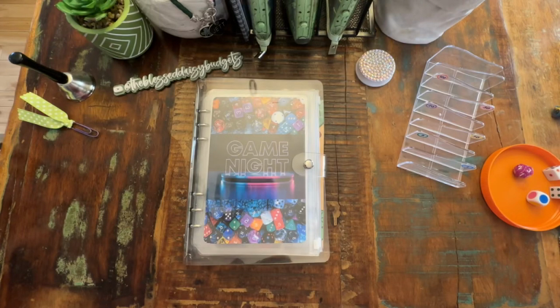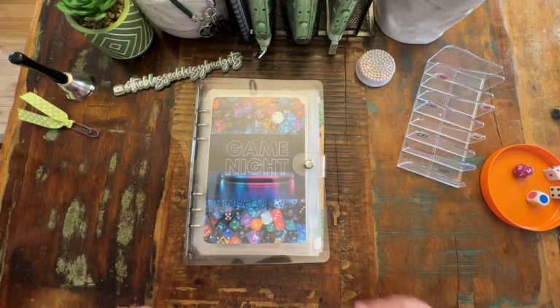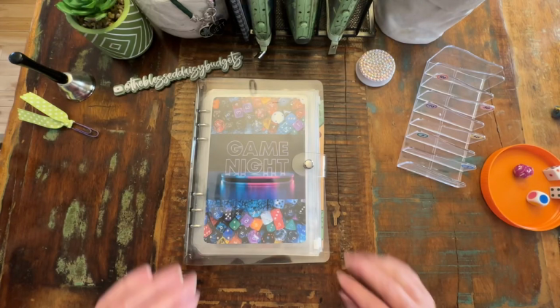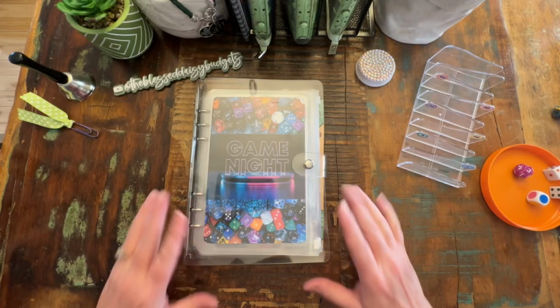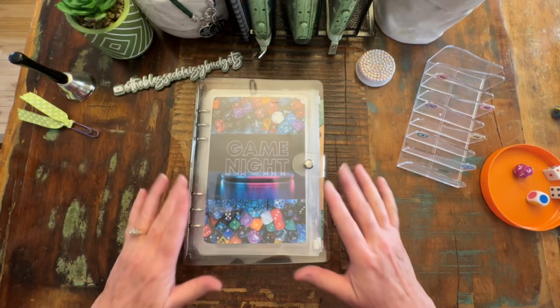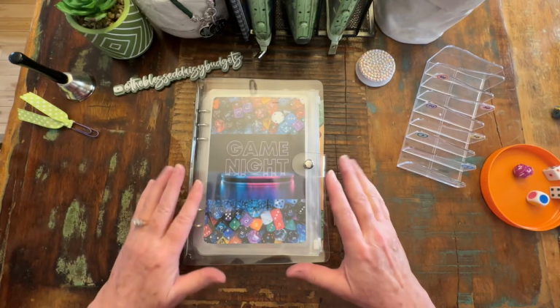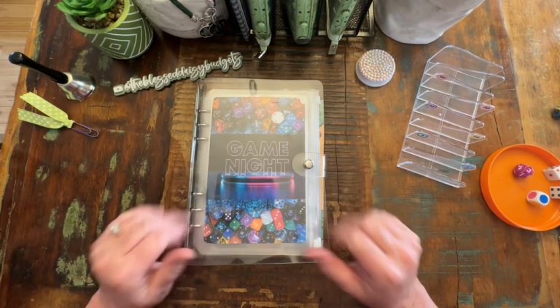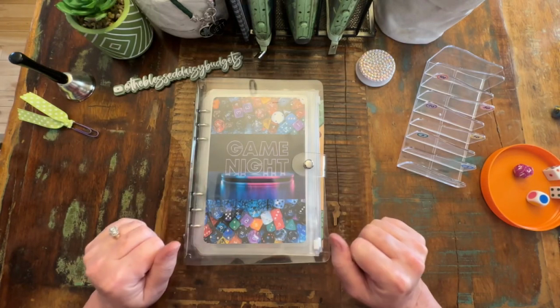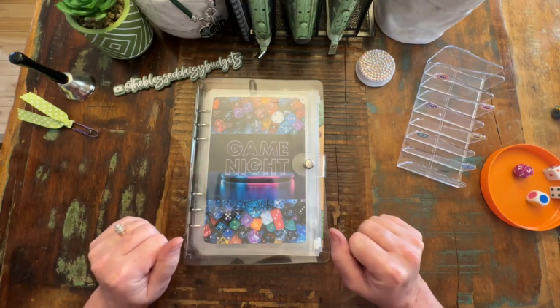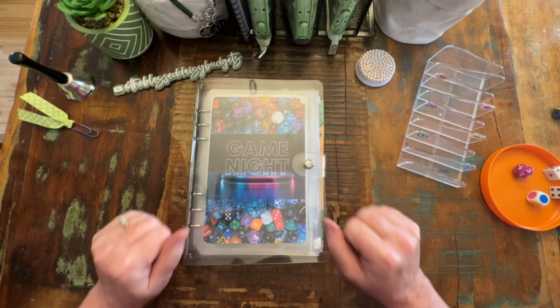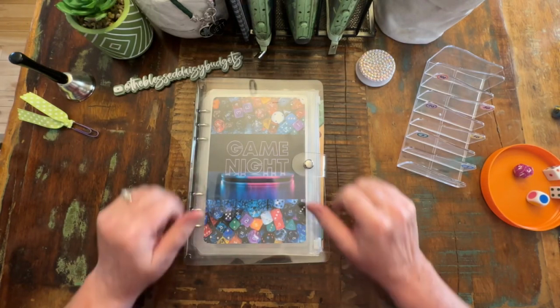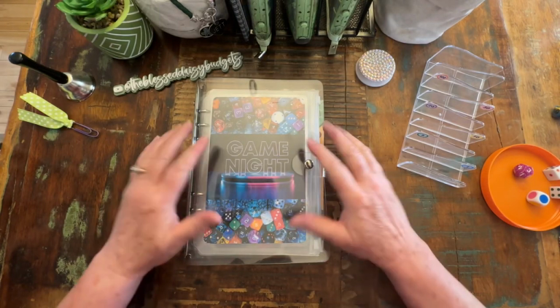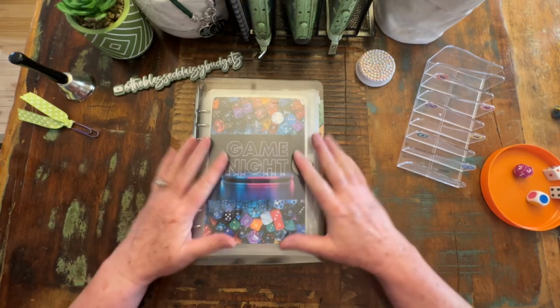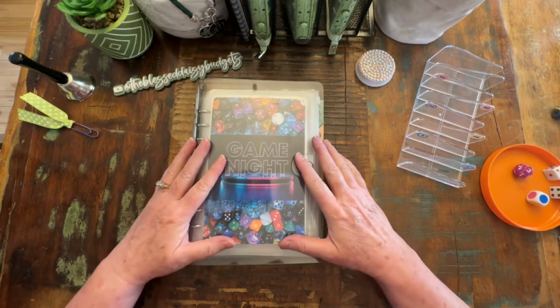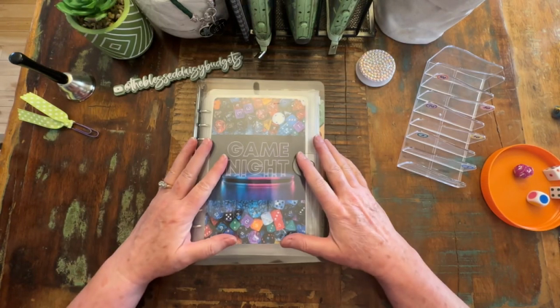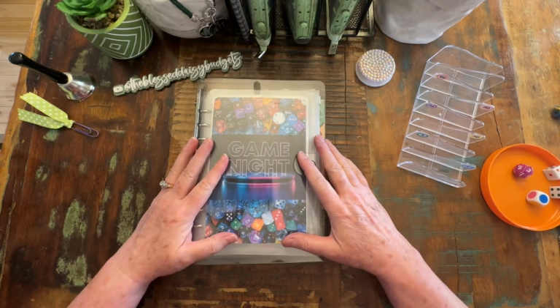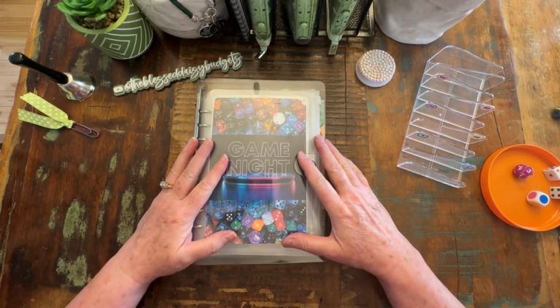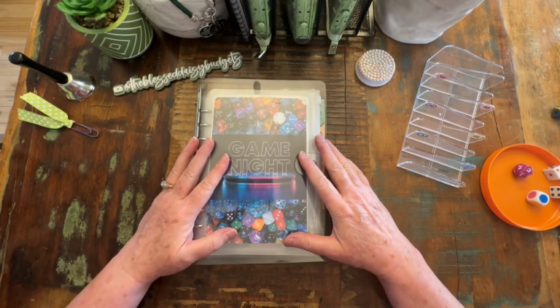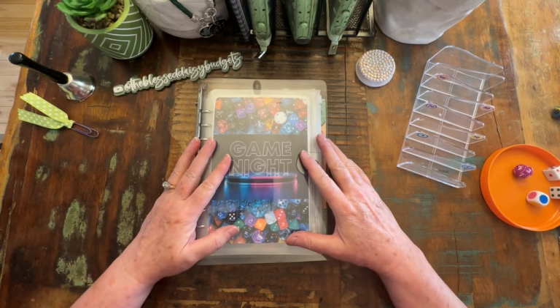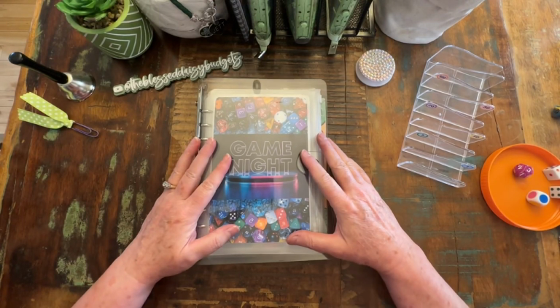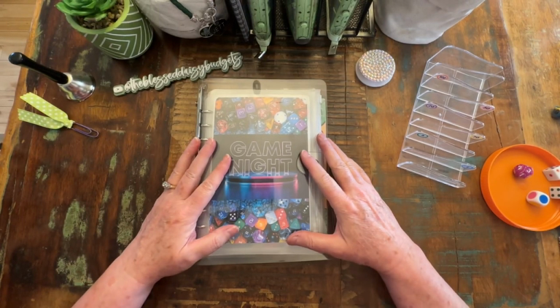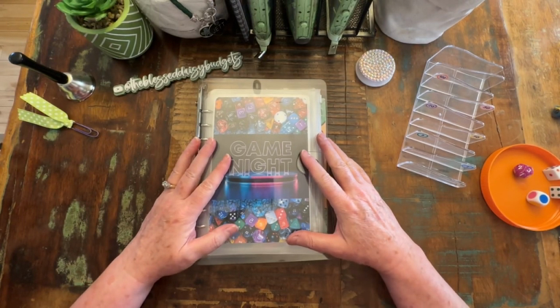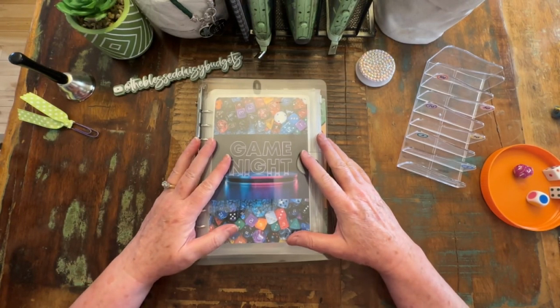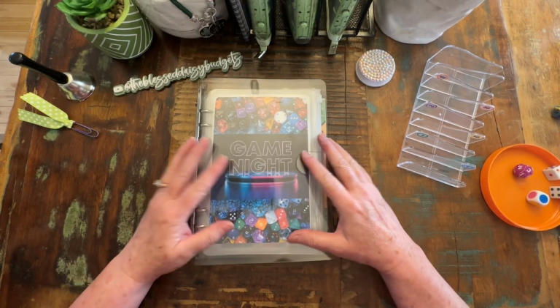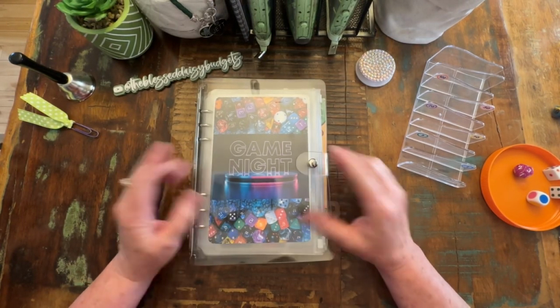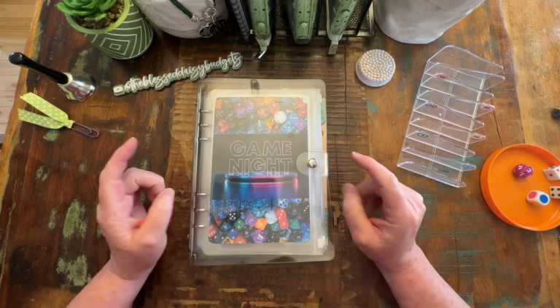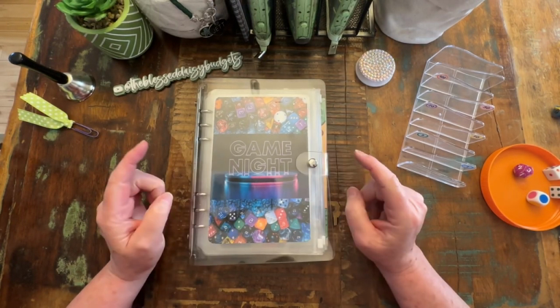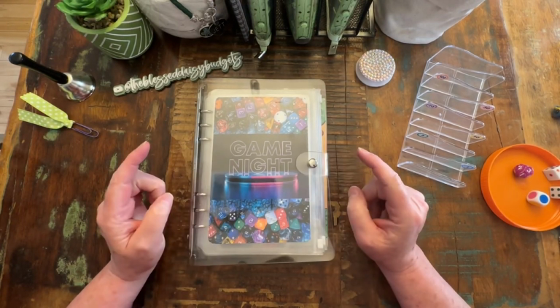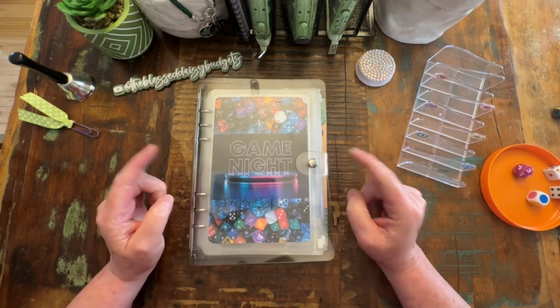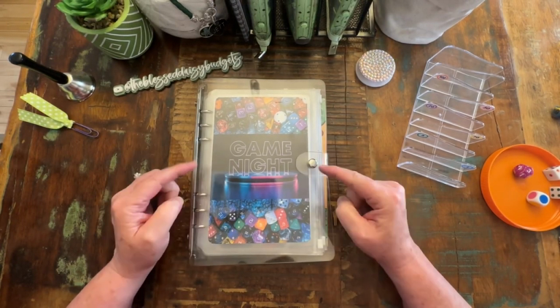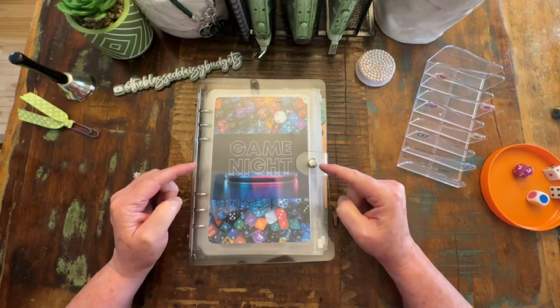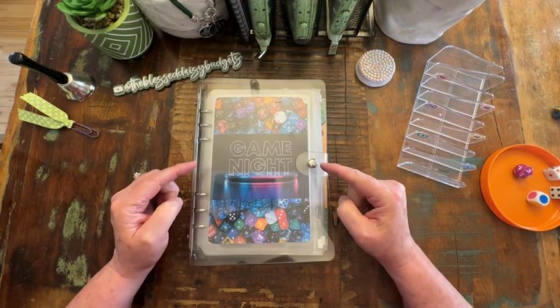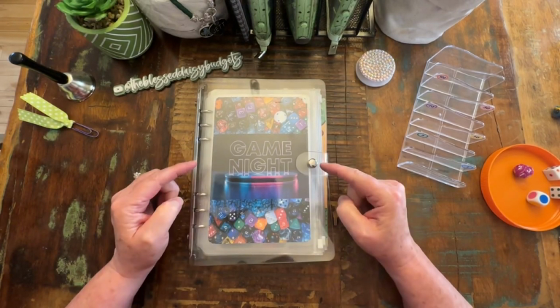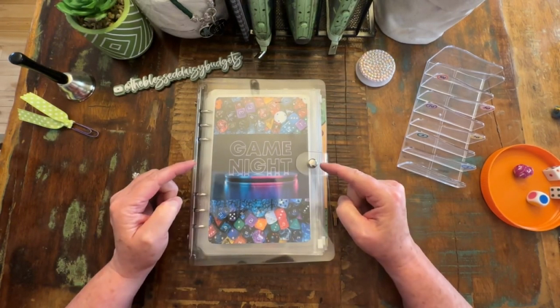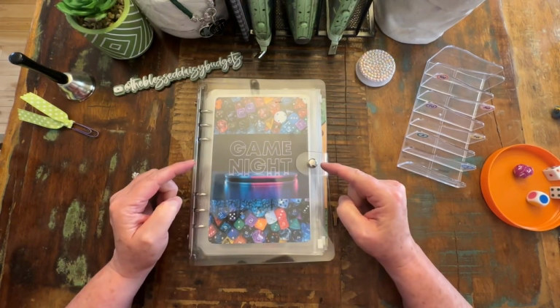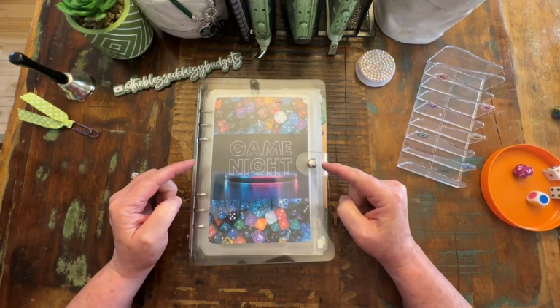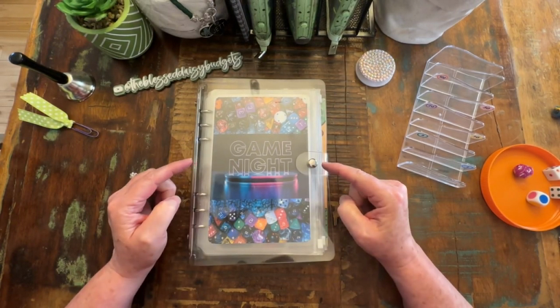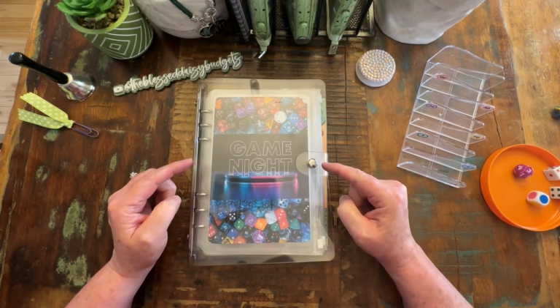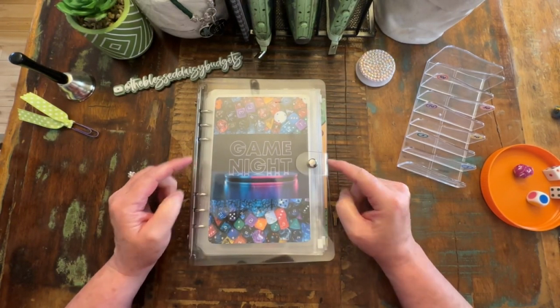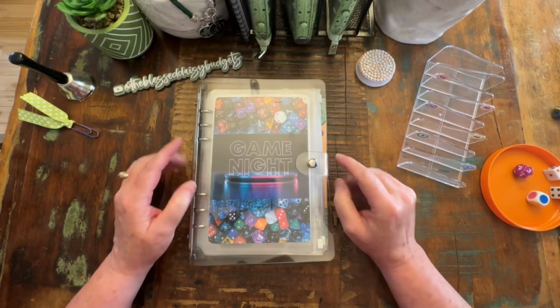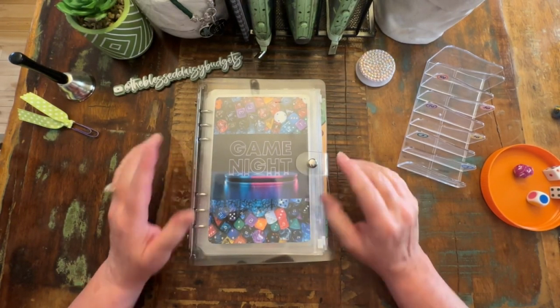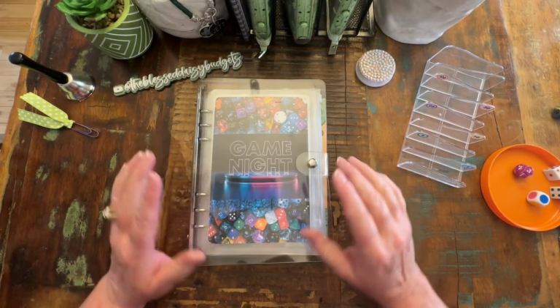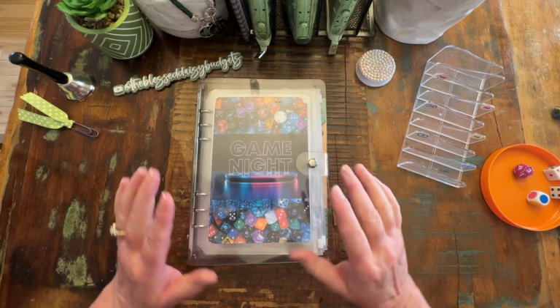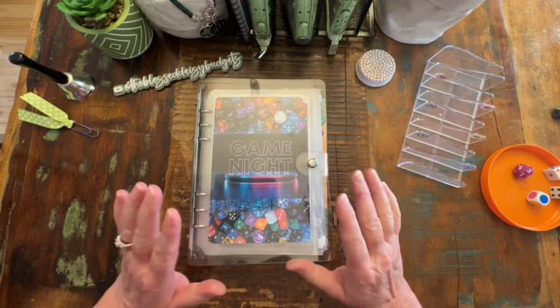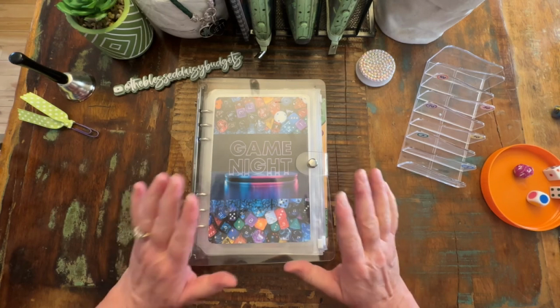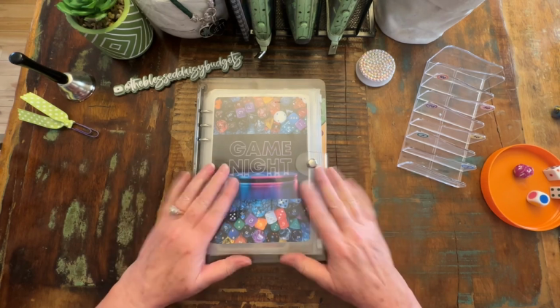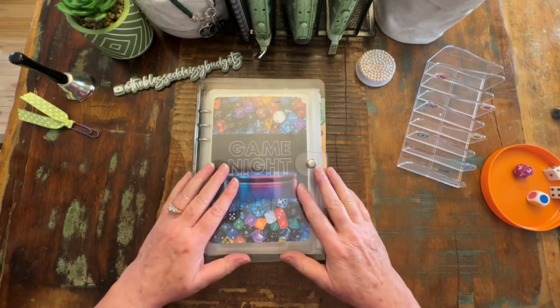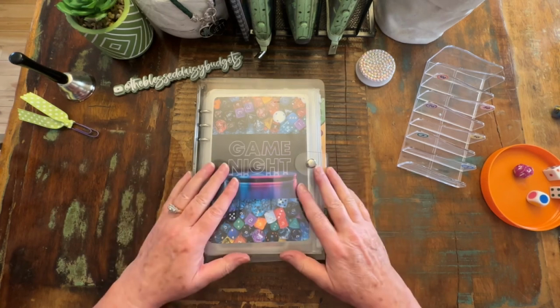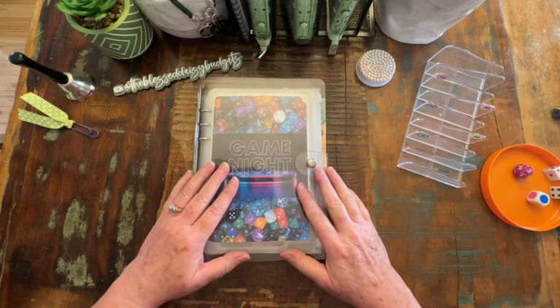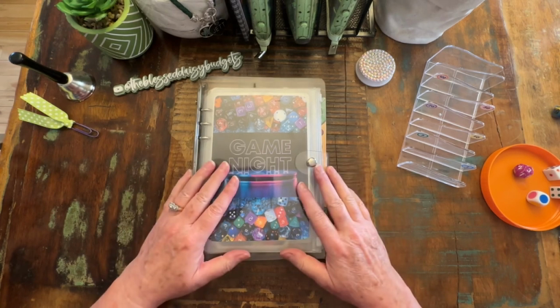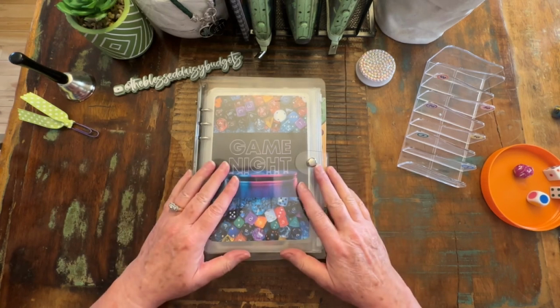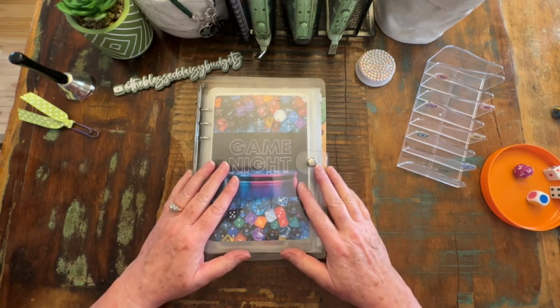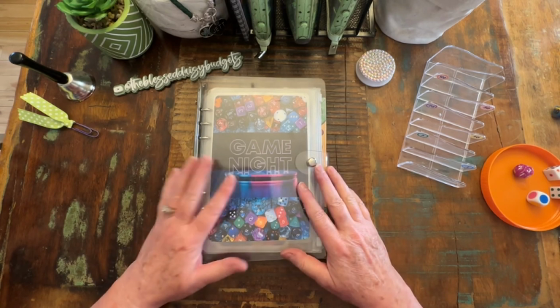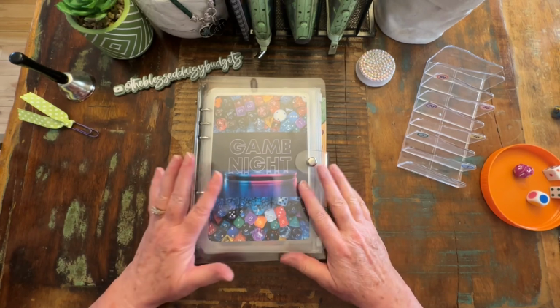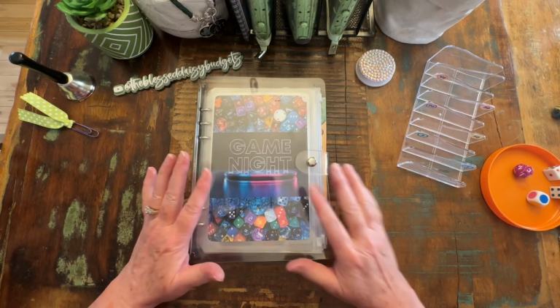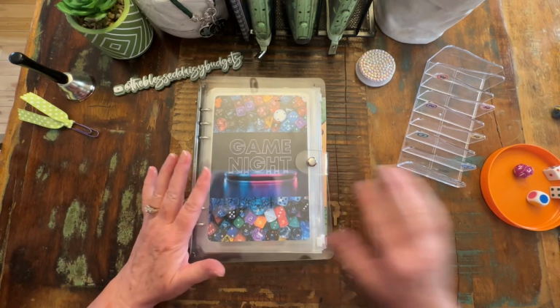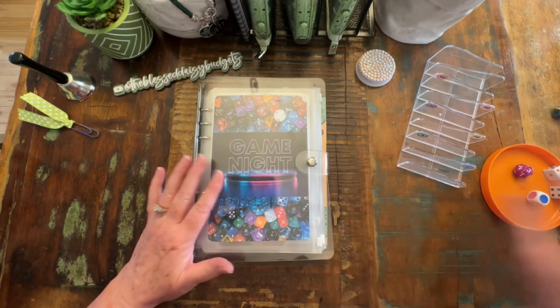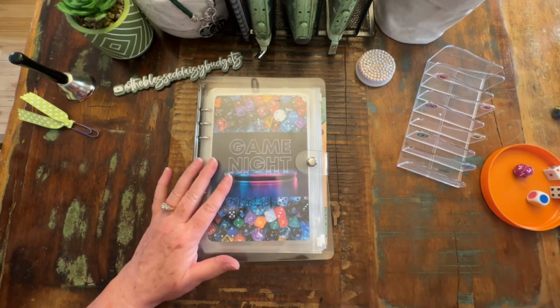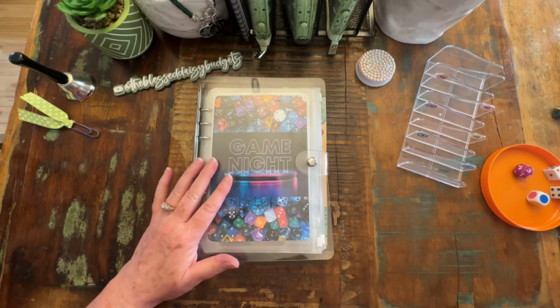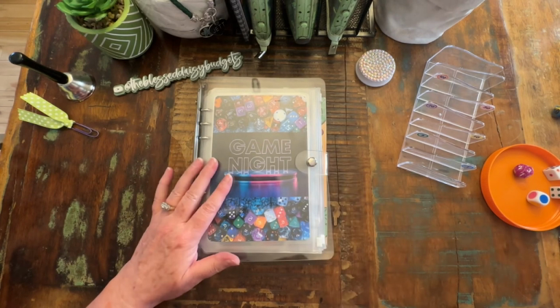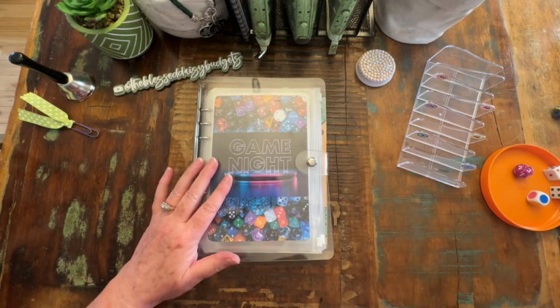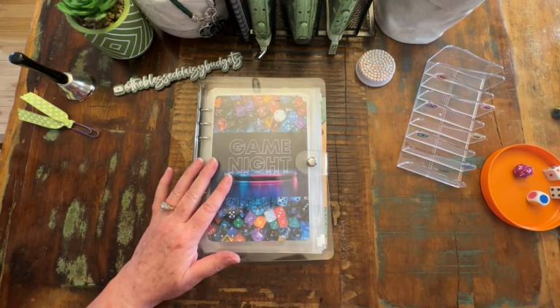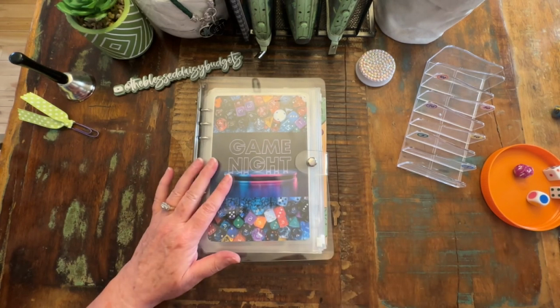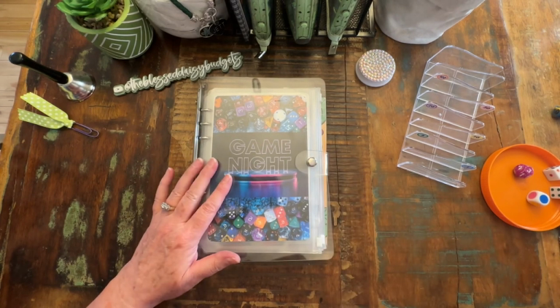Hi everybody, it's Jackie with Bless Daisy Budgets. It's game night. Let's go ahead and get our money counted.